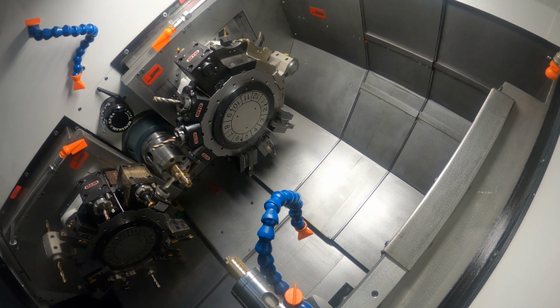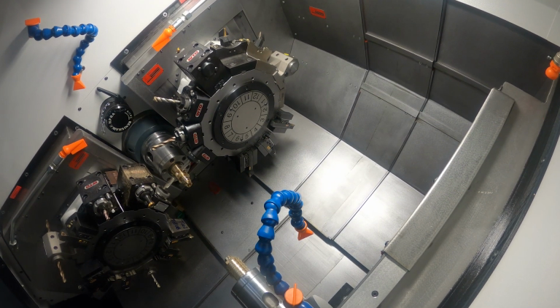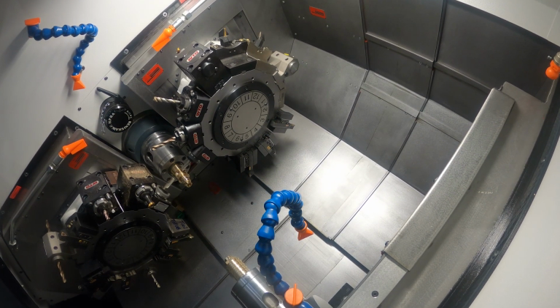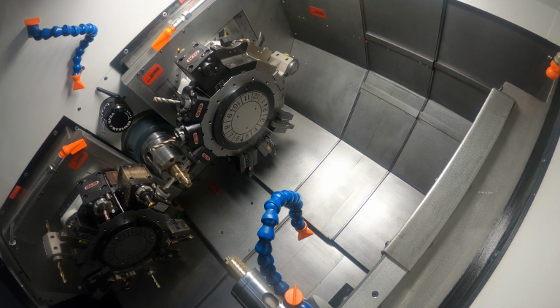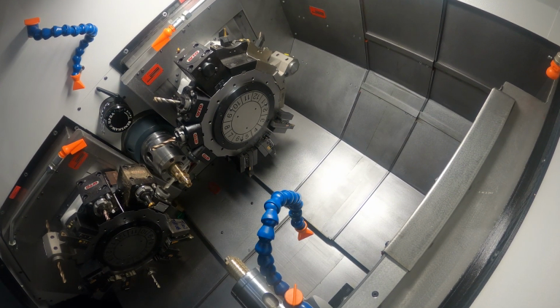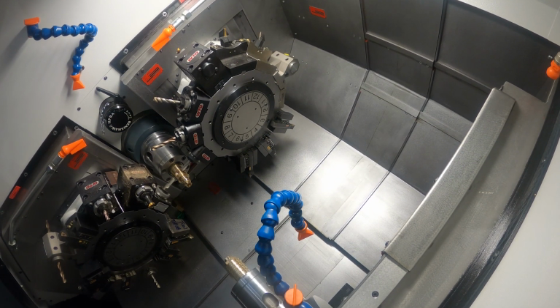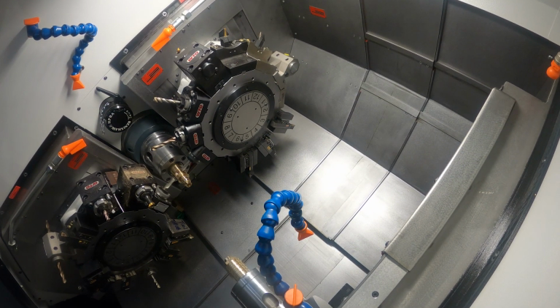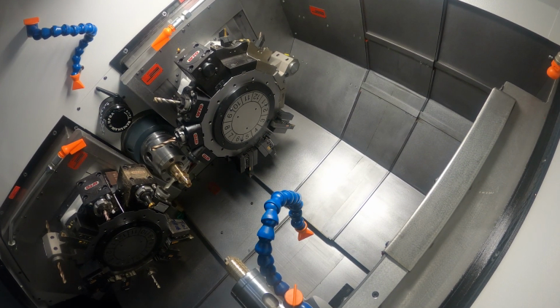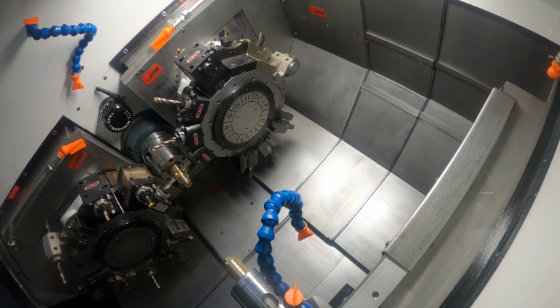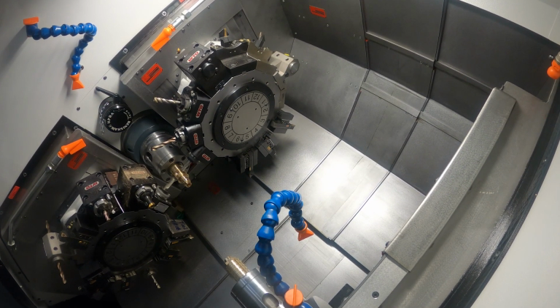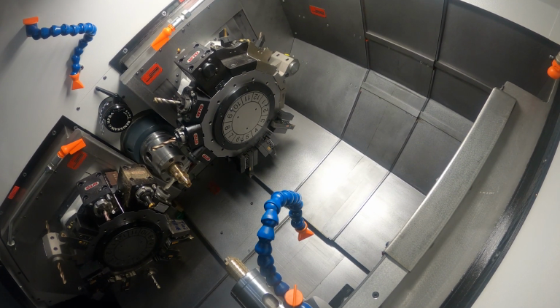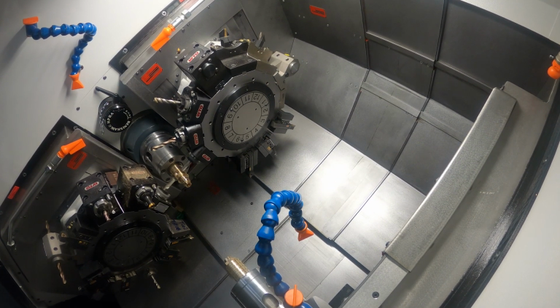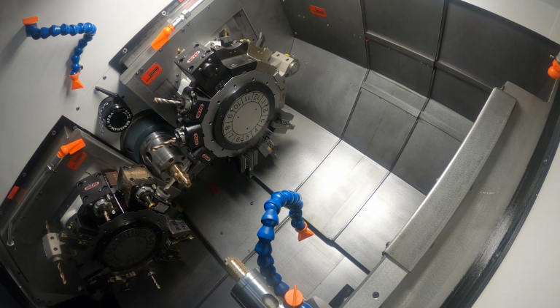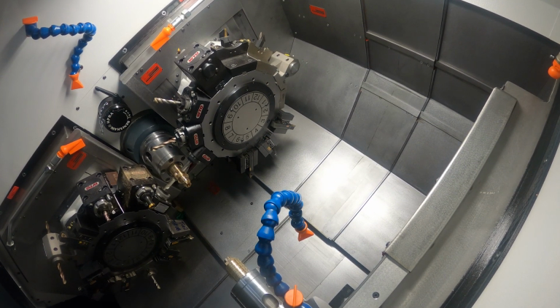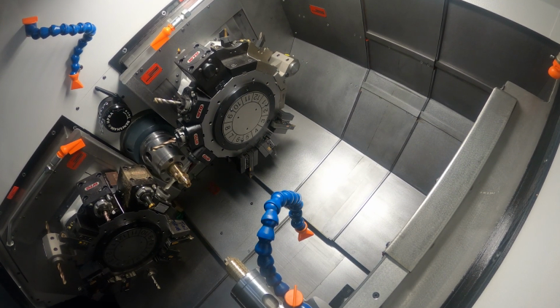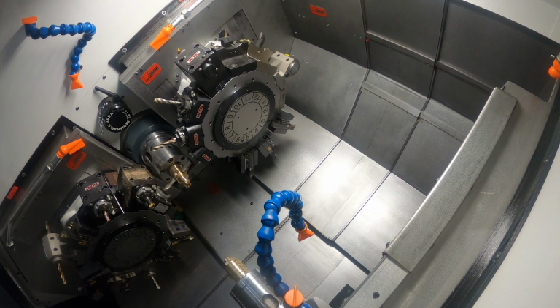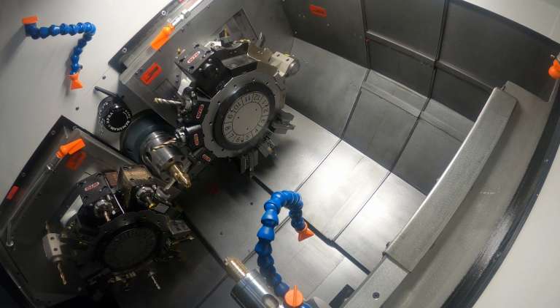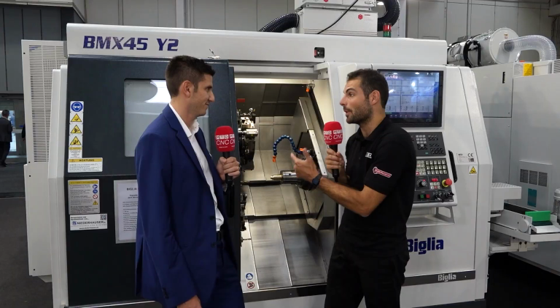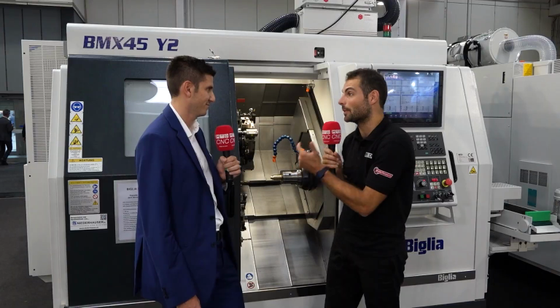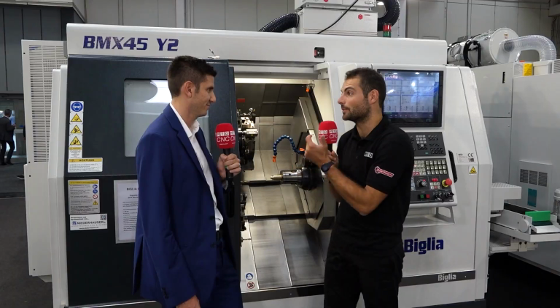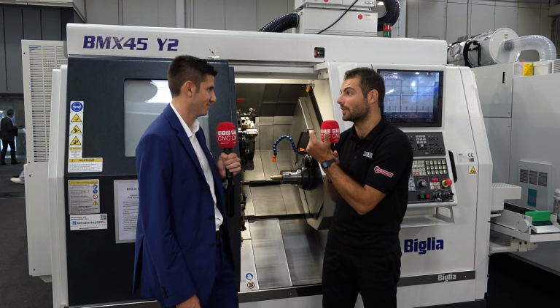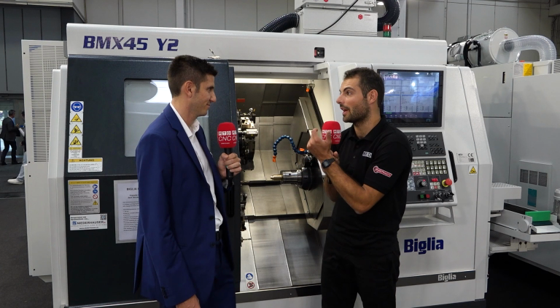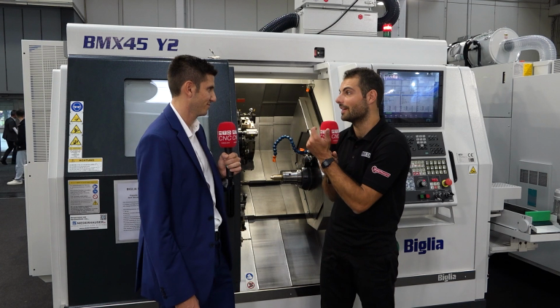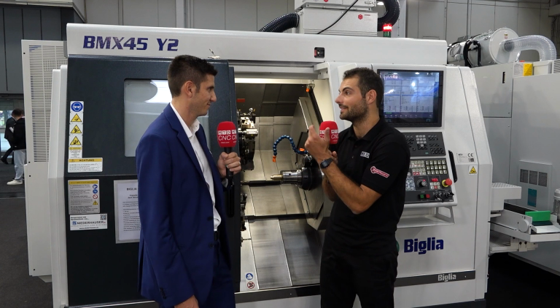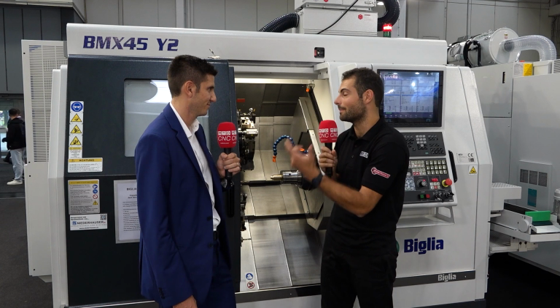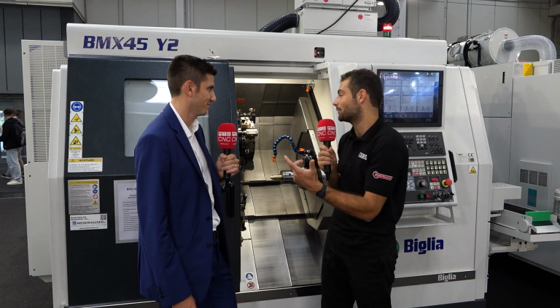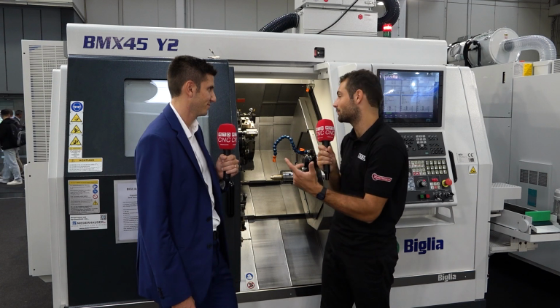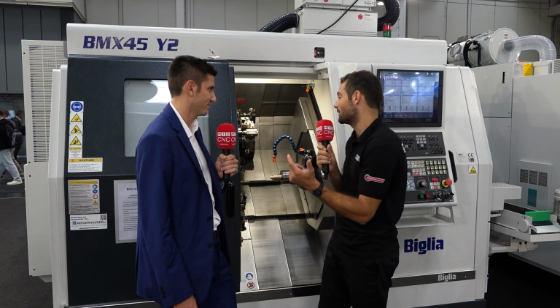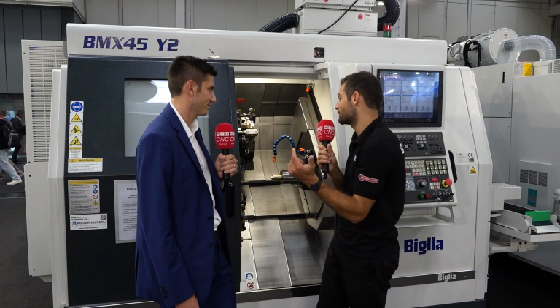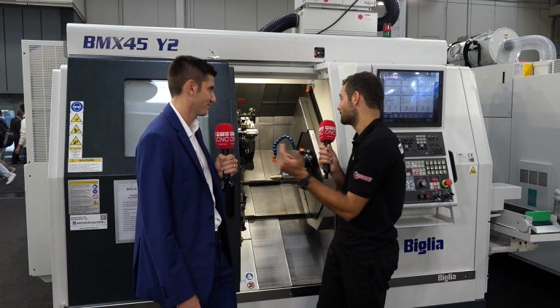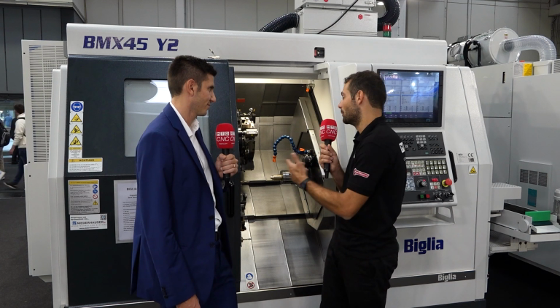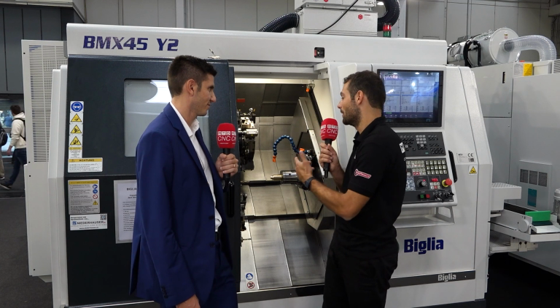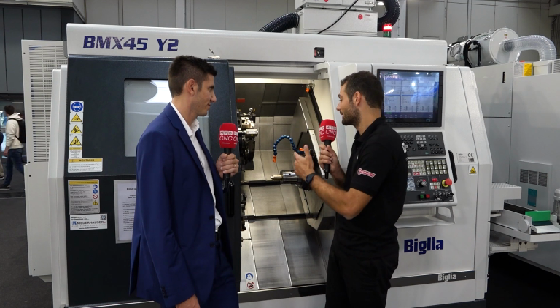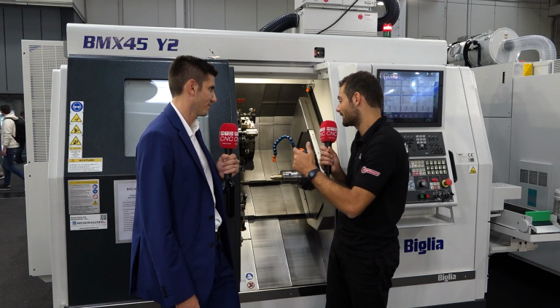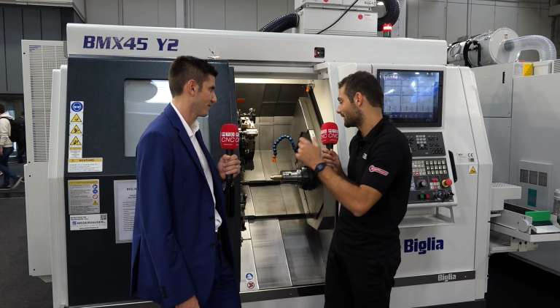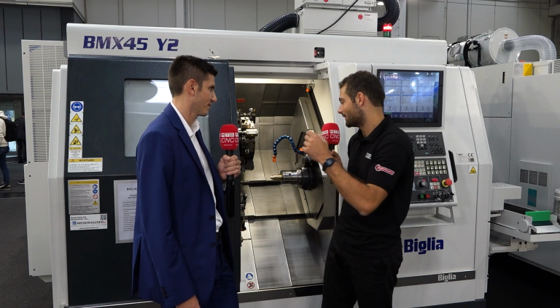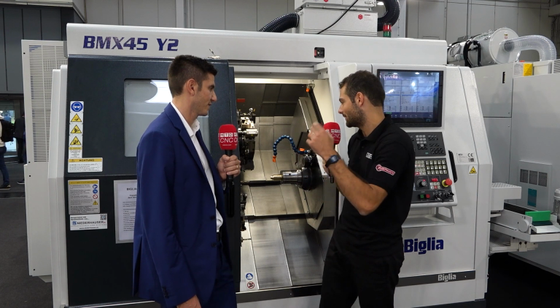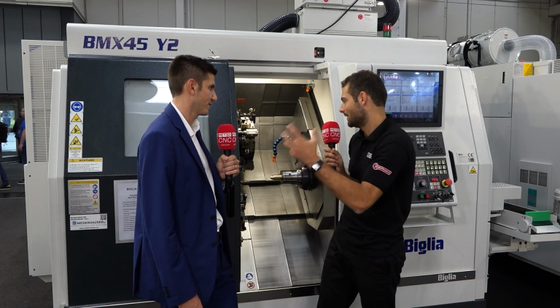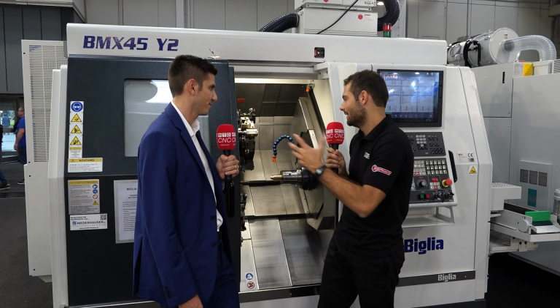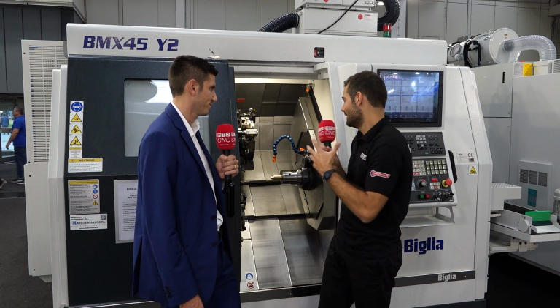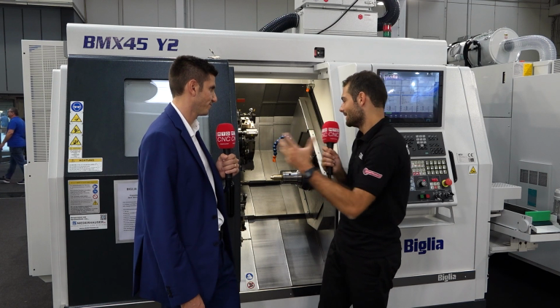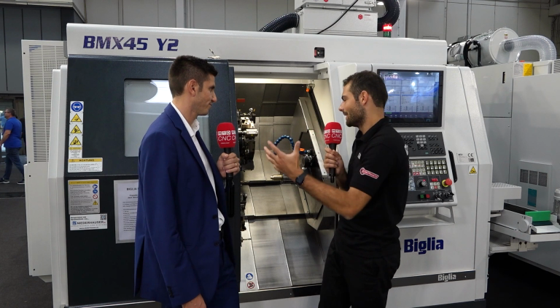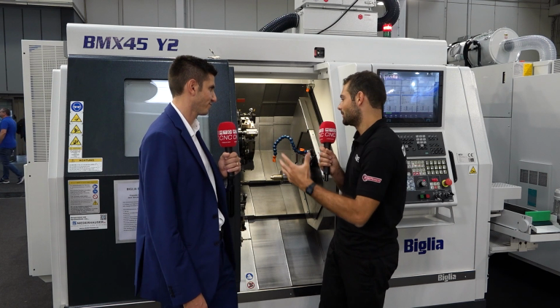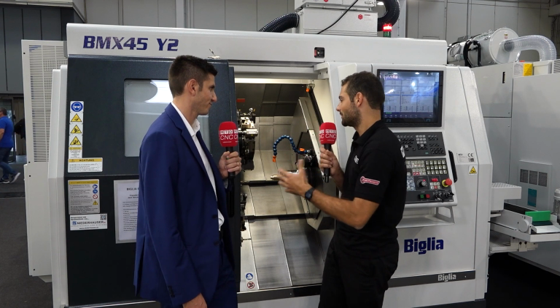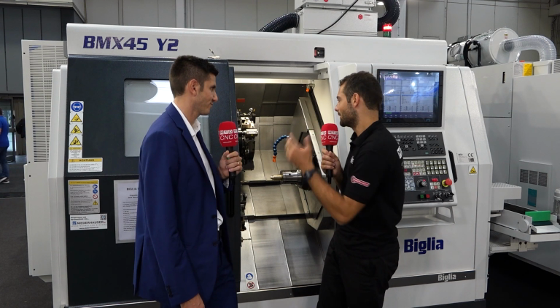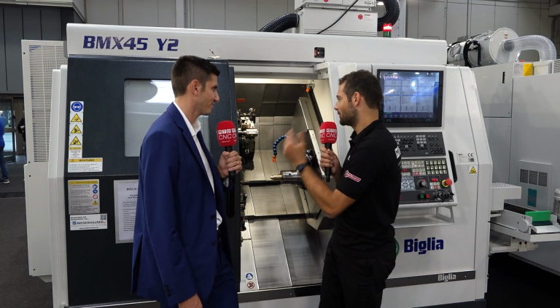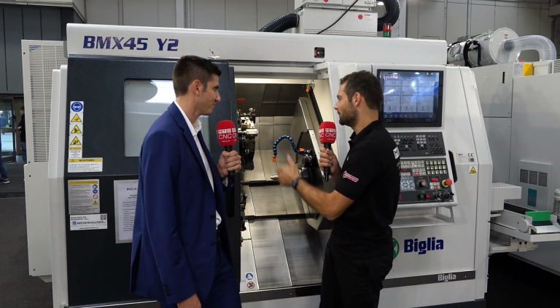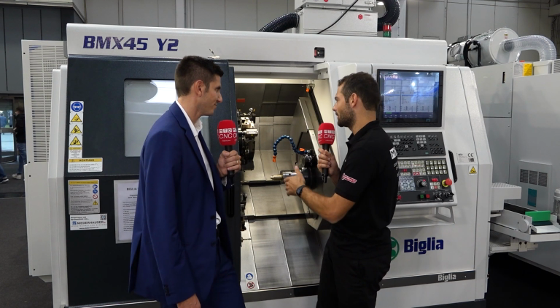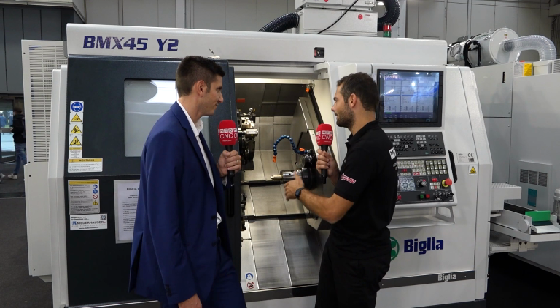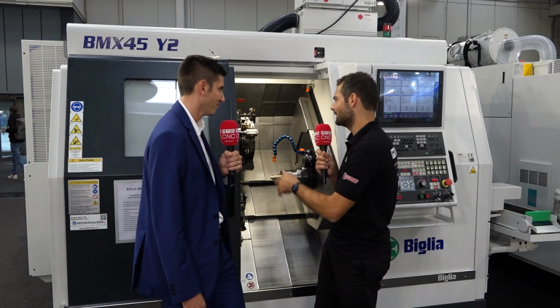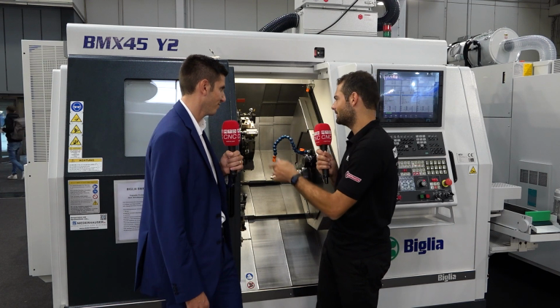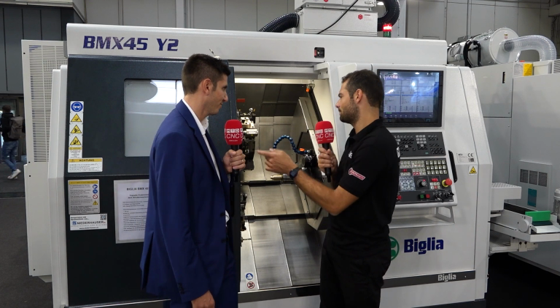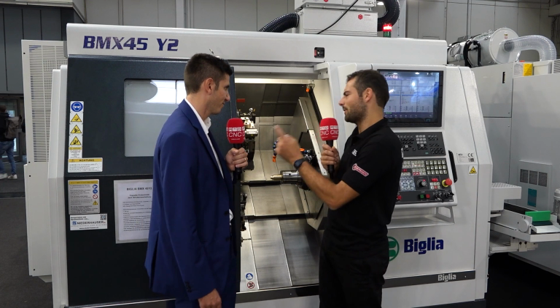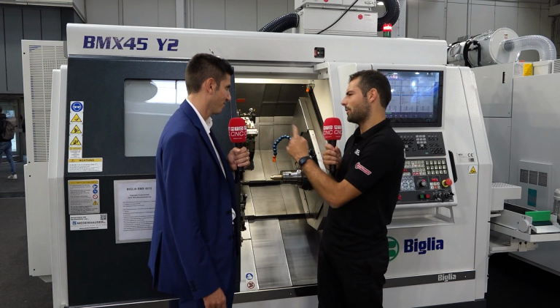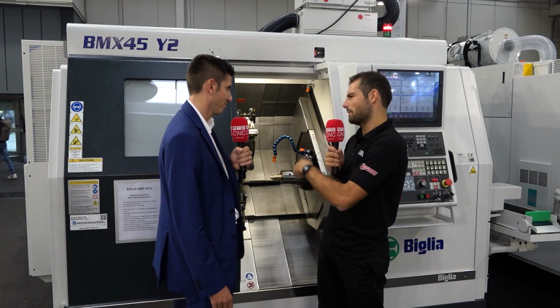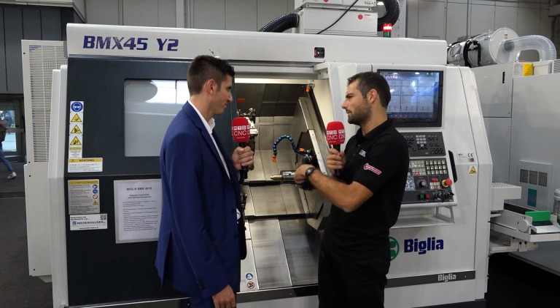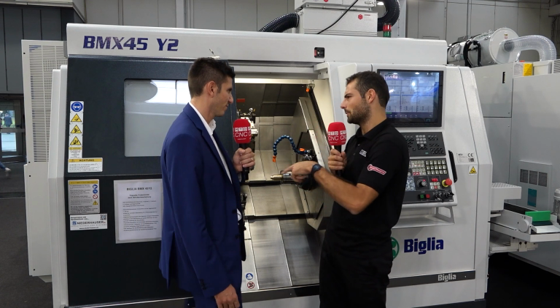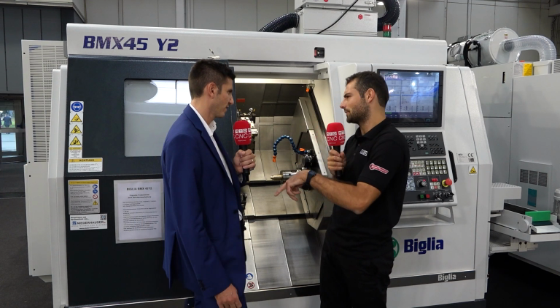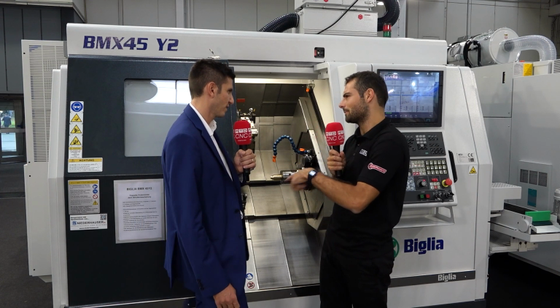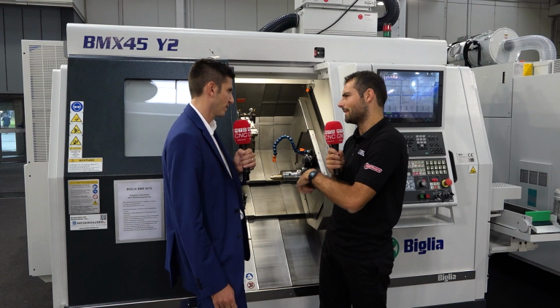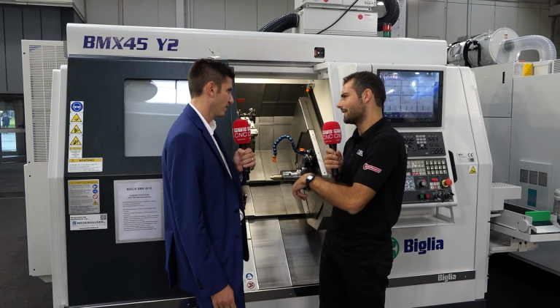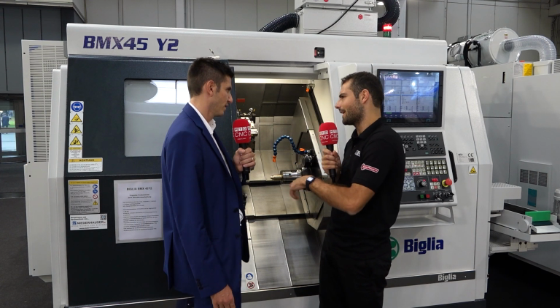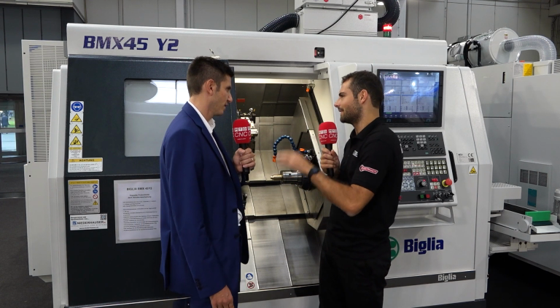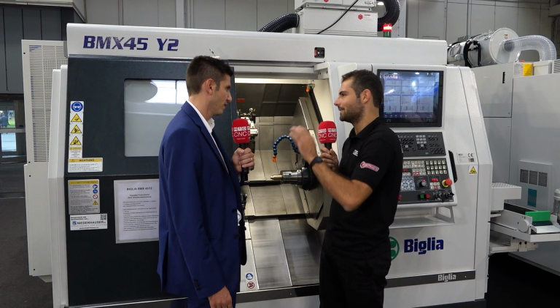It's absolutely amazing watching the superimposed demonstration work, because like you say, there are two turrets but three tools can be engaged.